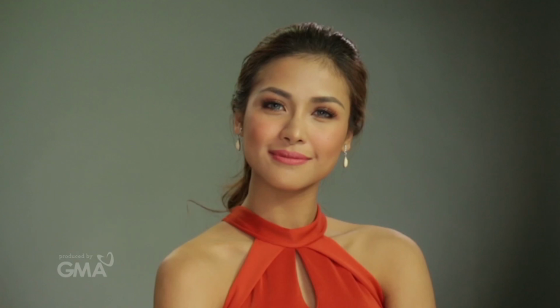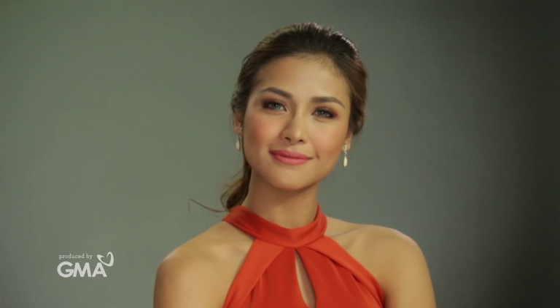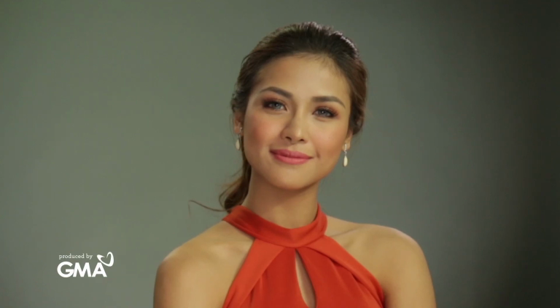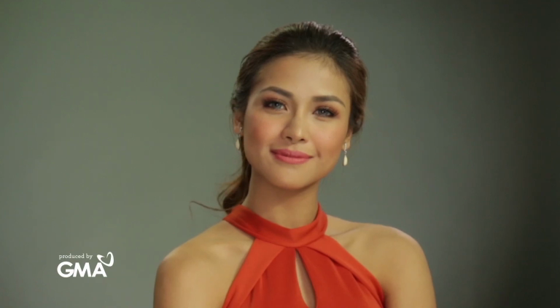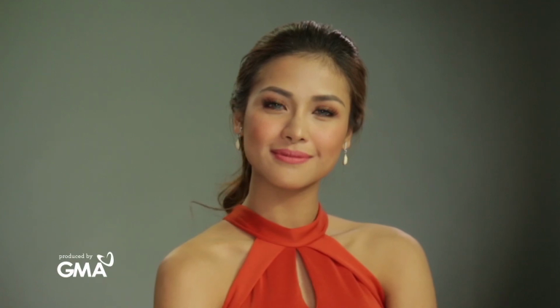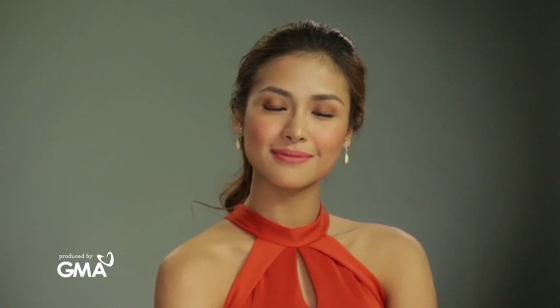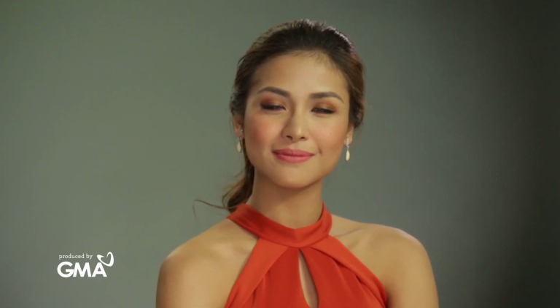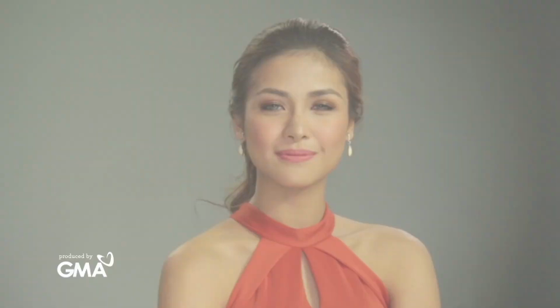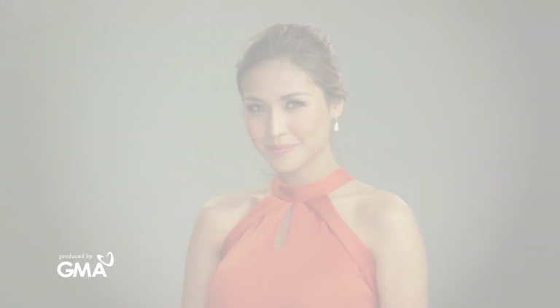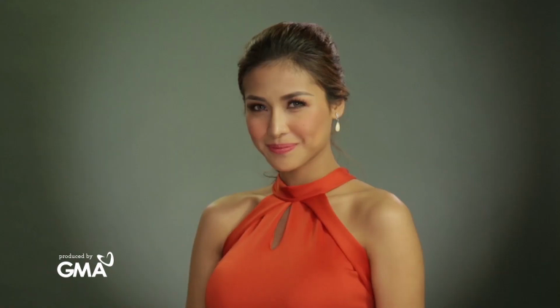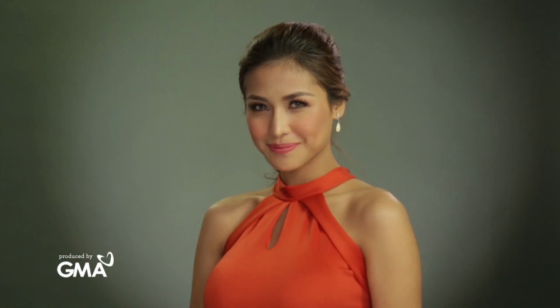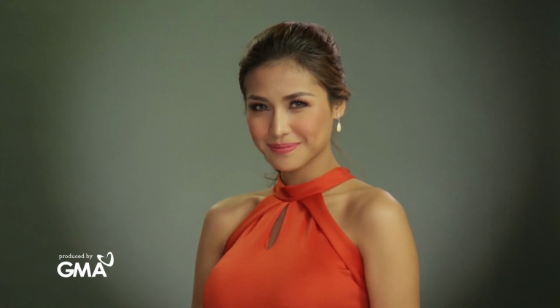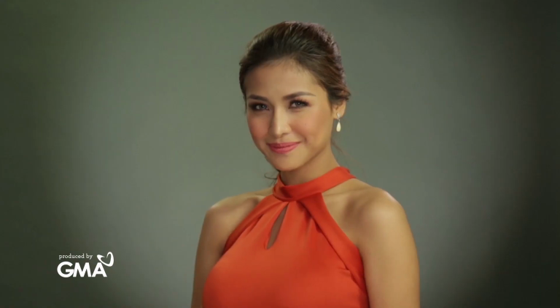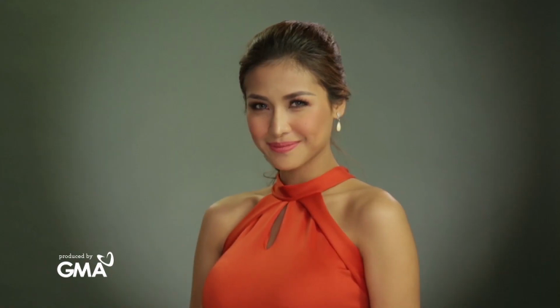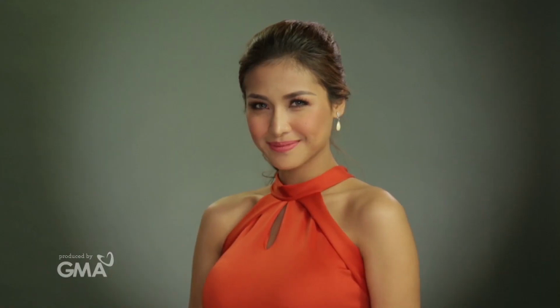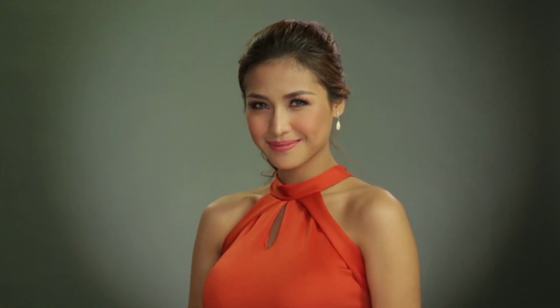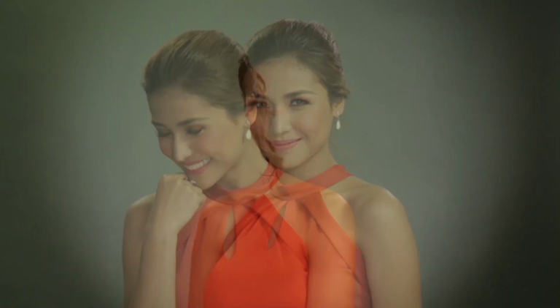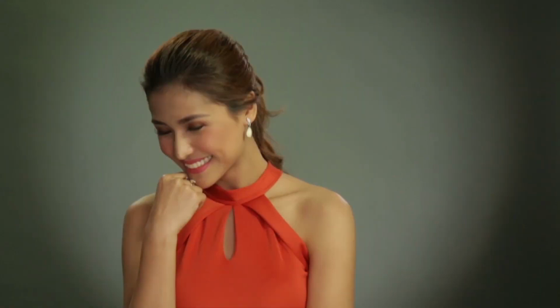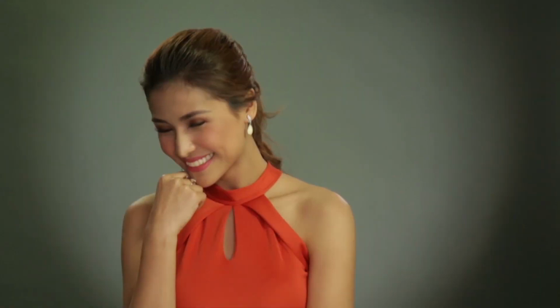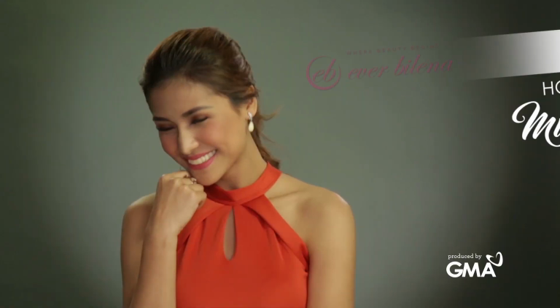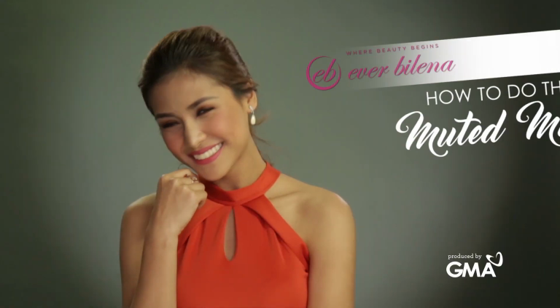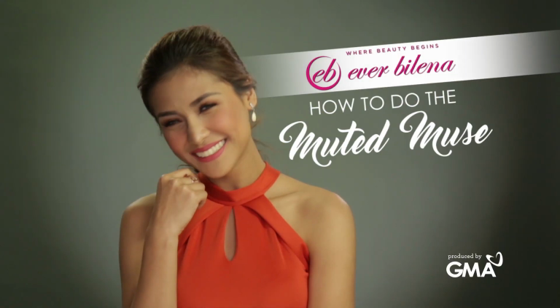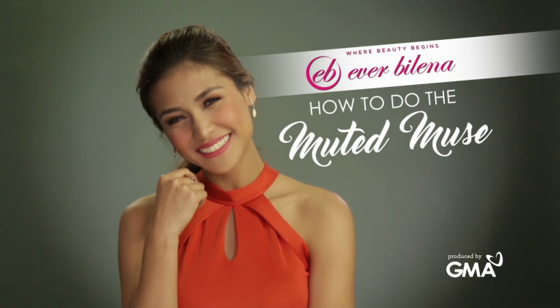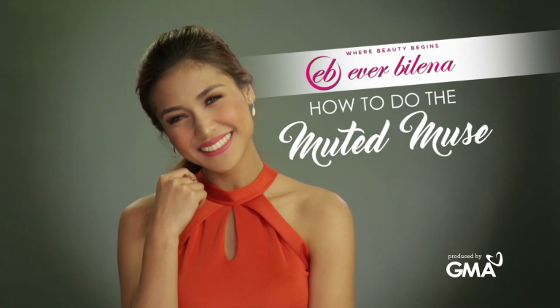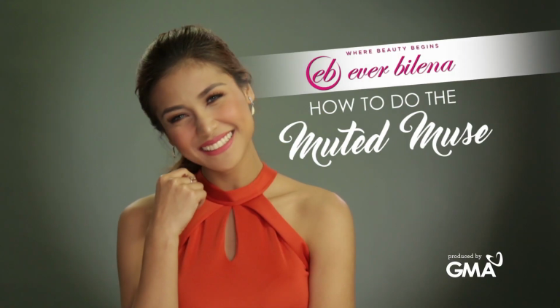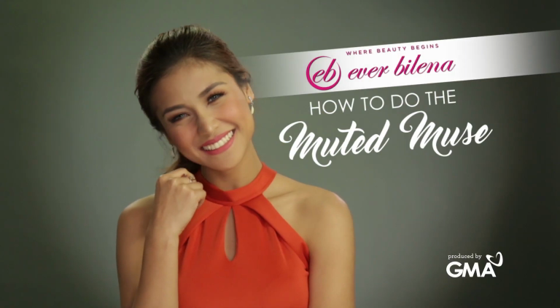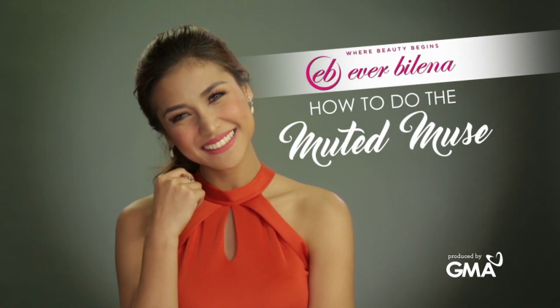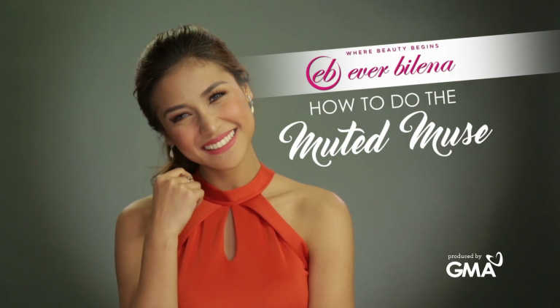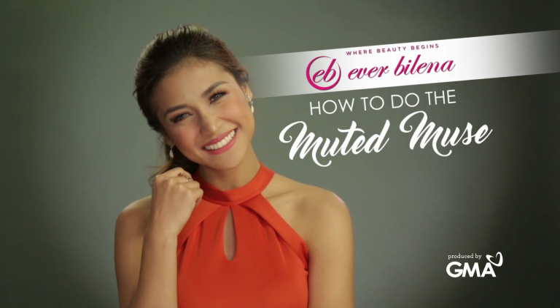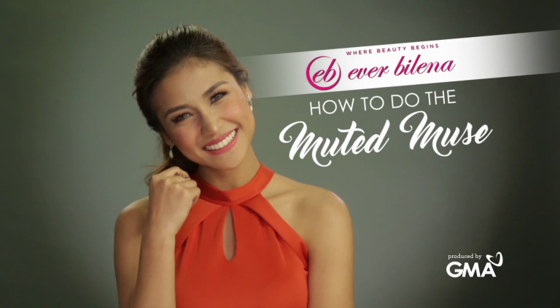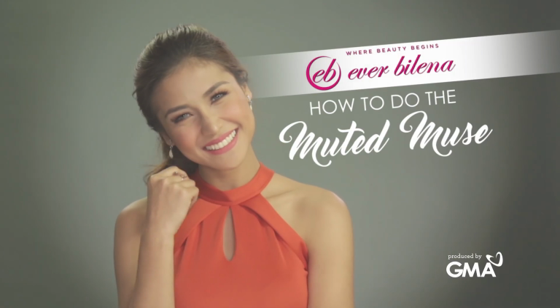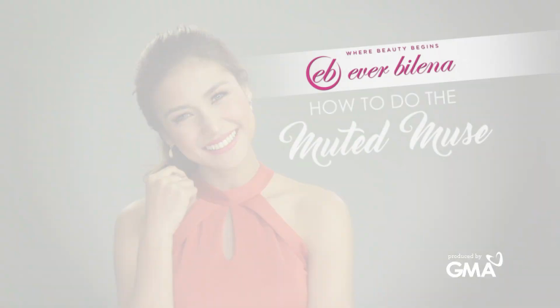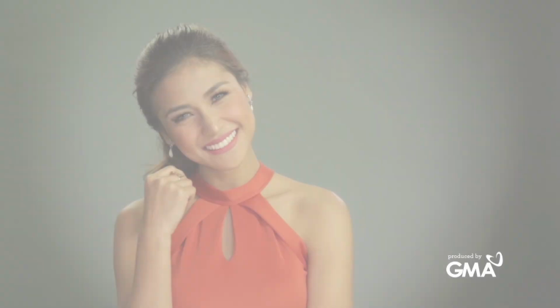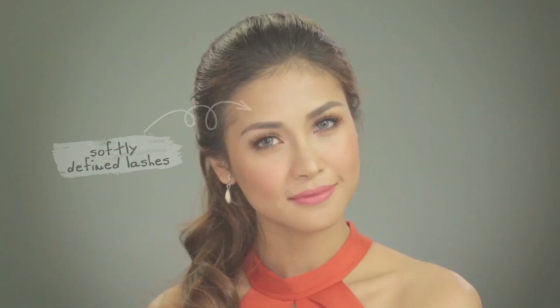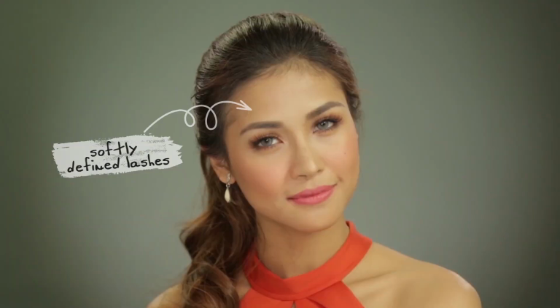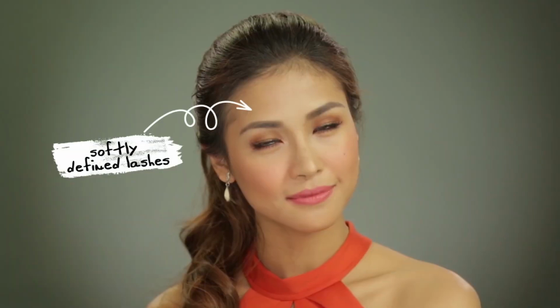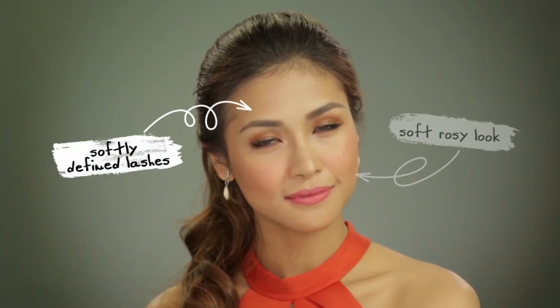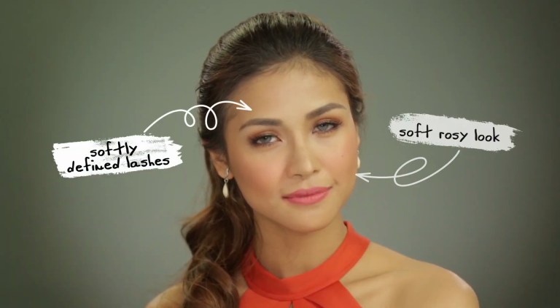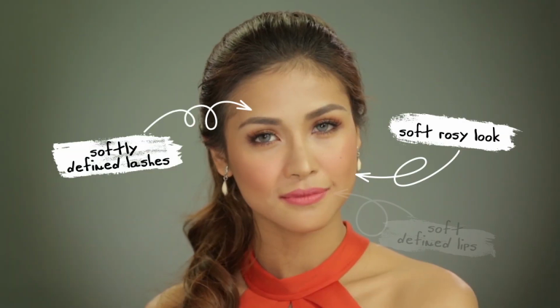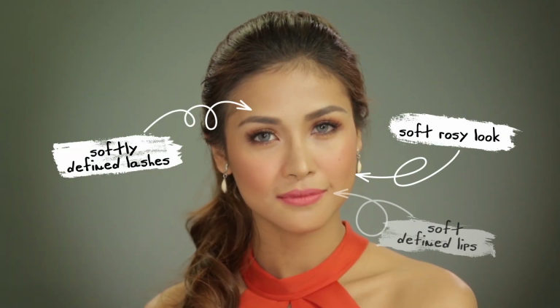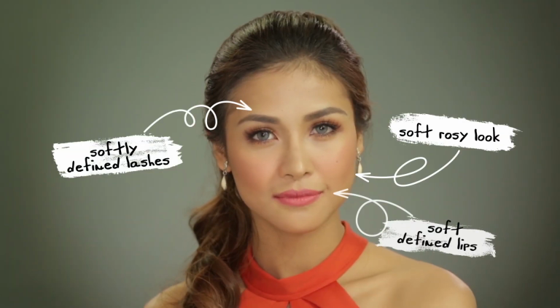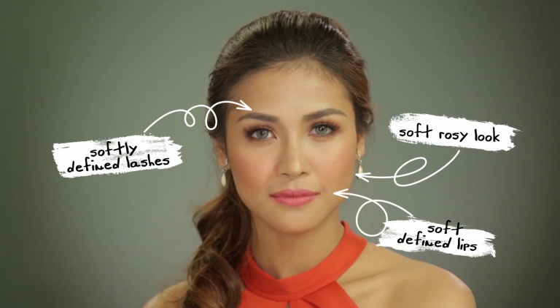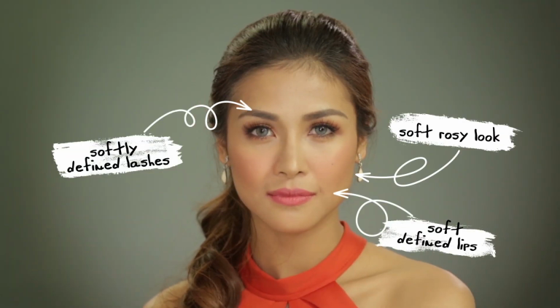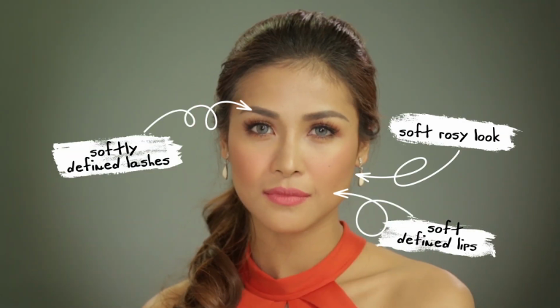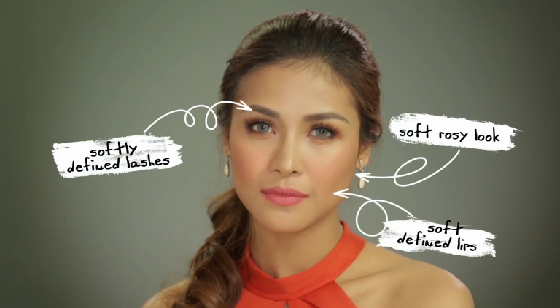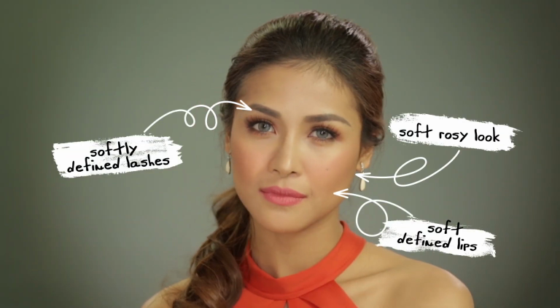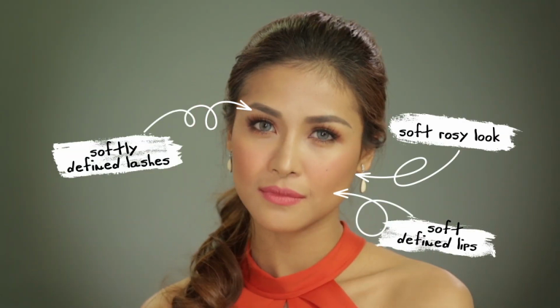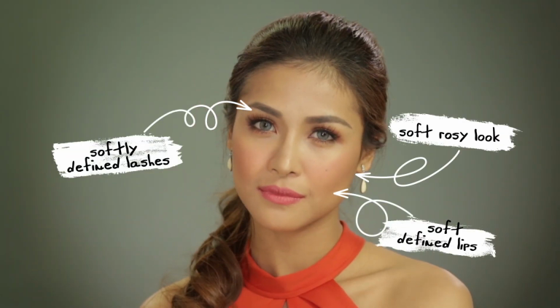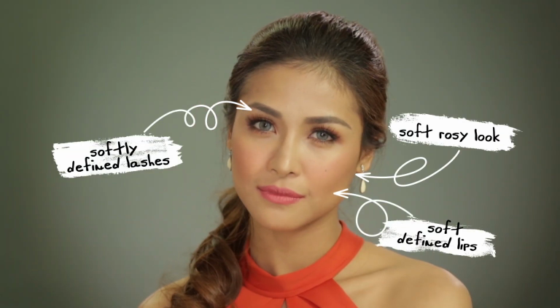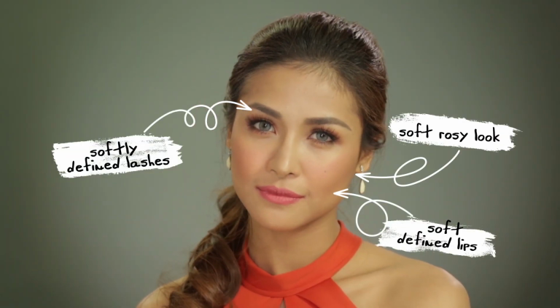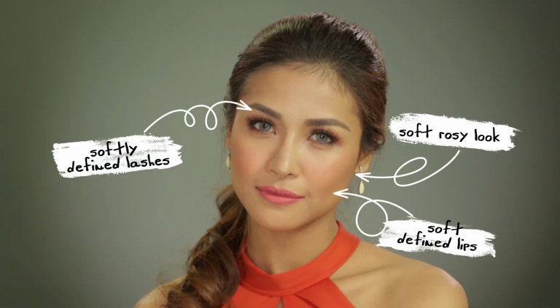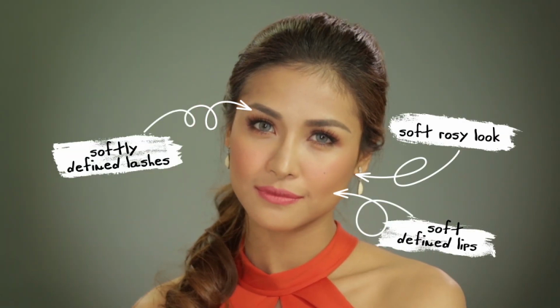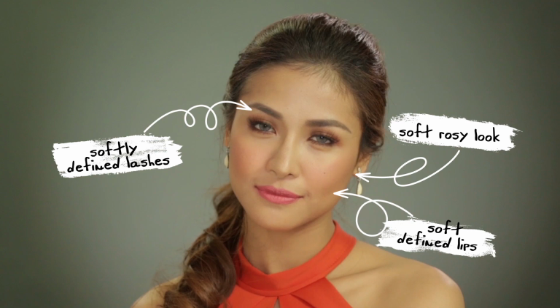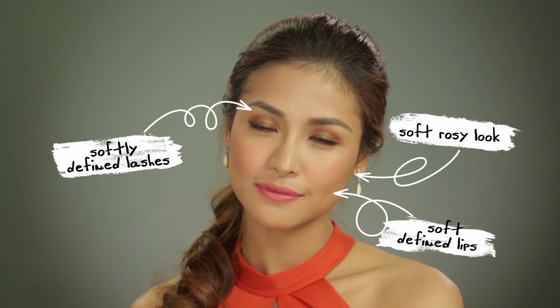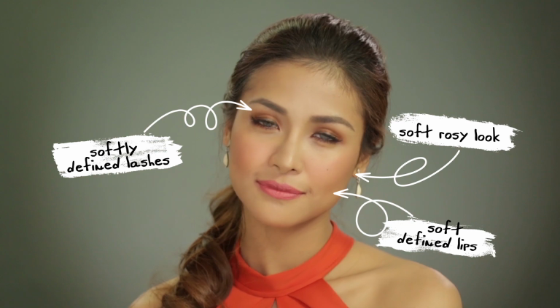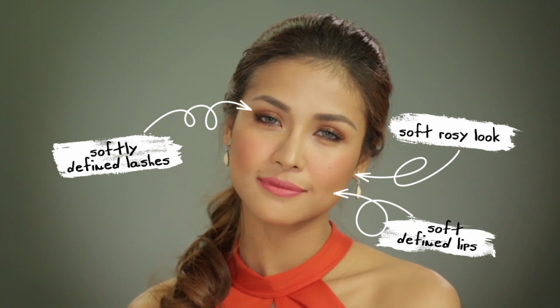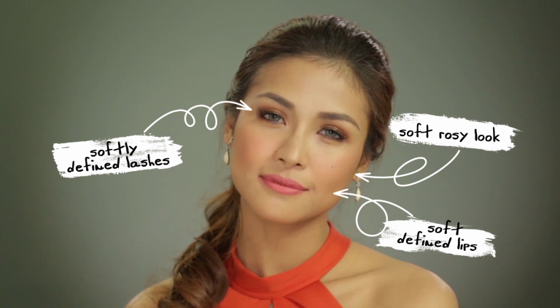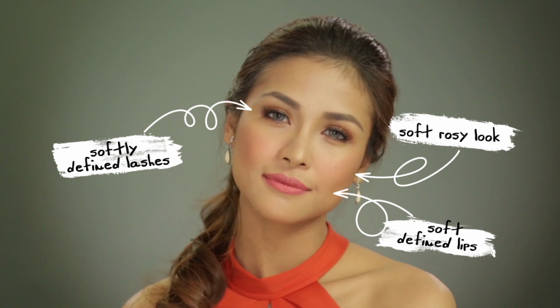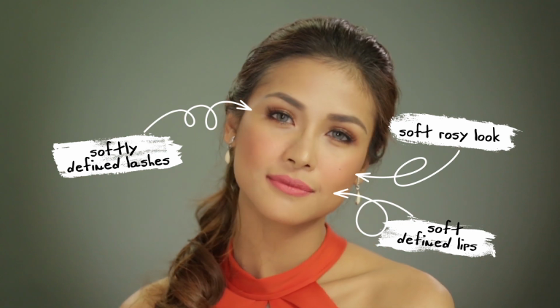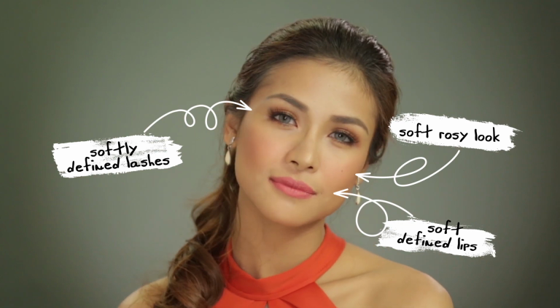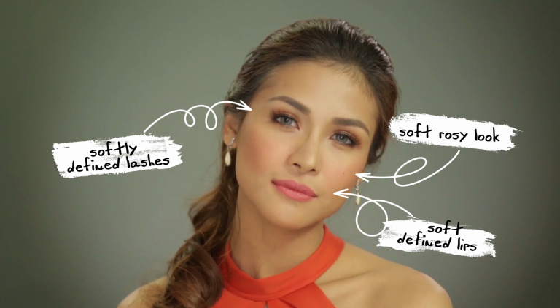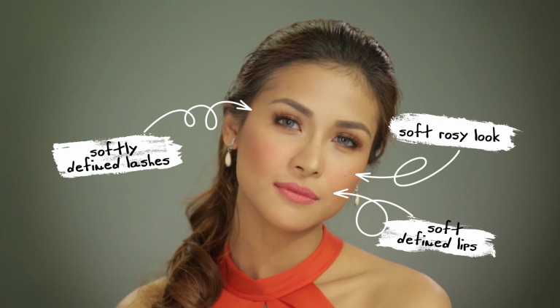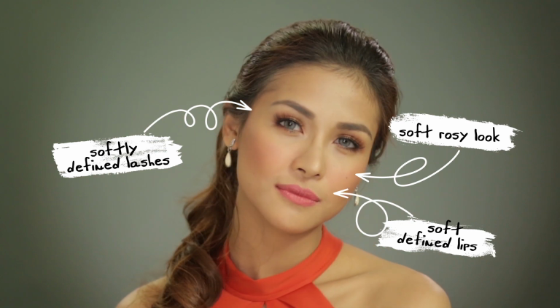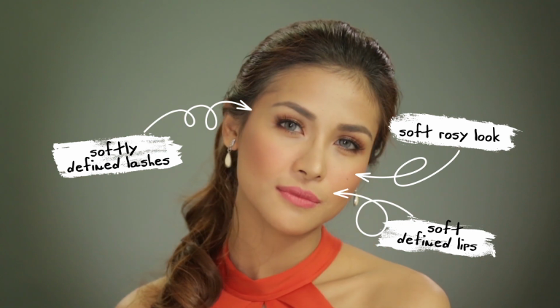Turn heads with a muted muse look. Stay chic with a soft defined look that's suitable for any occasion.